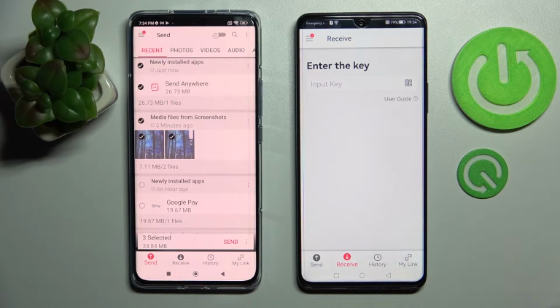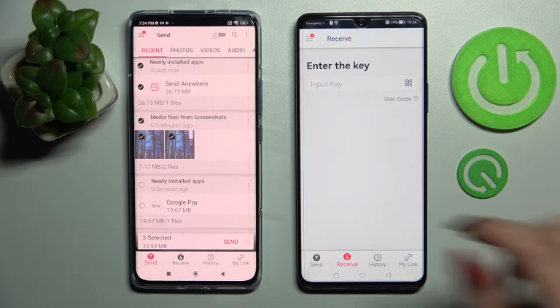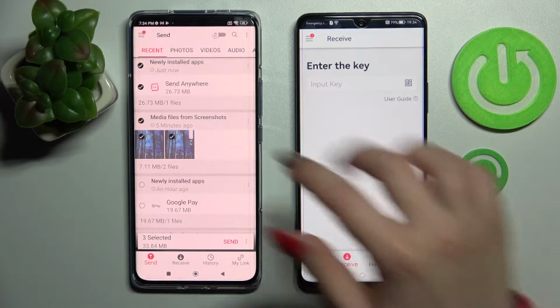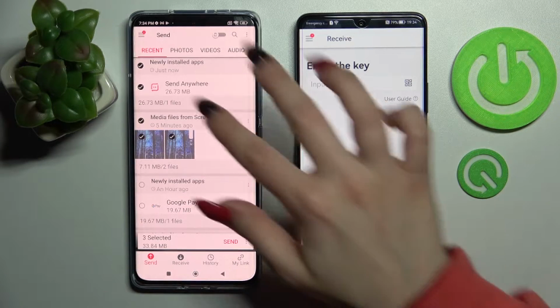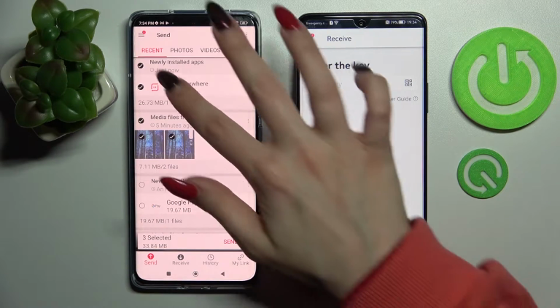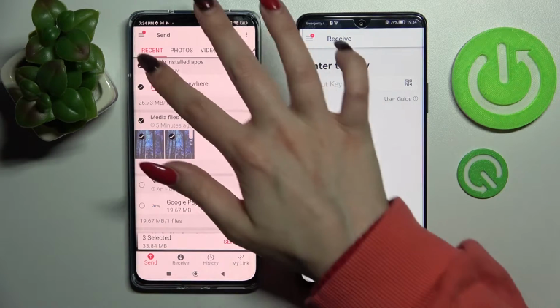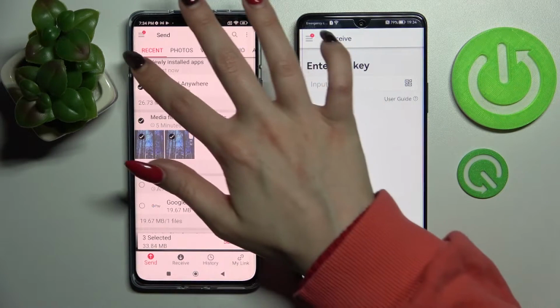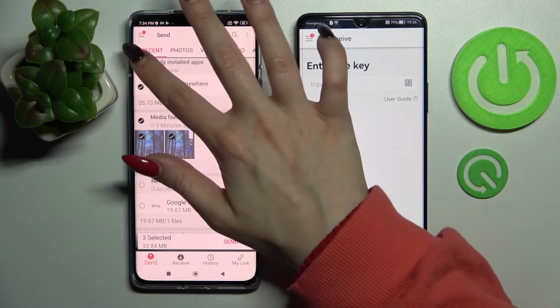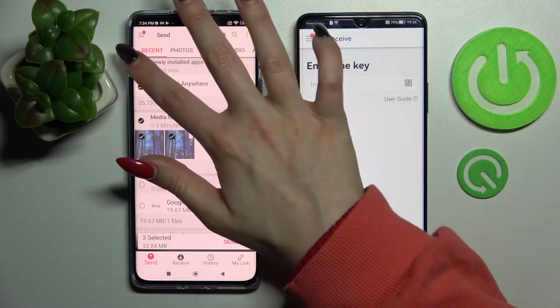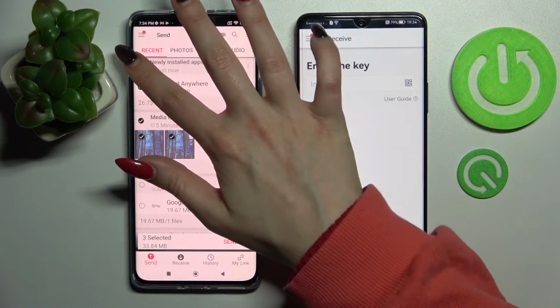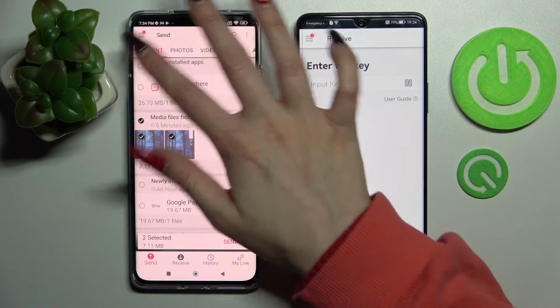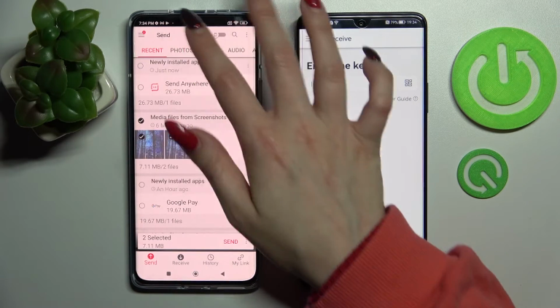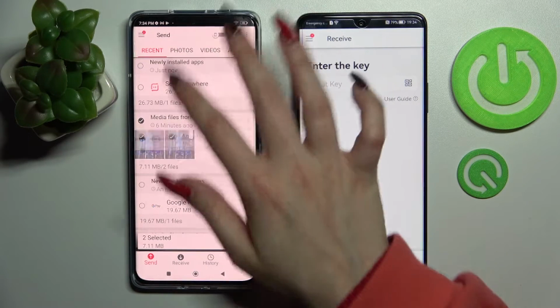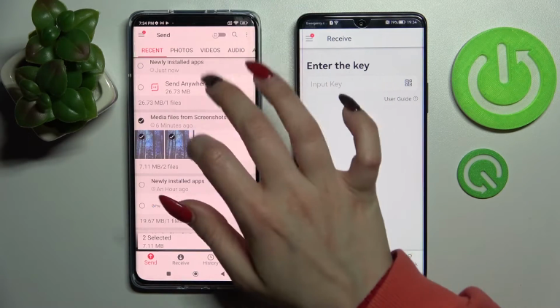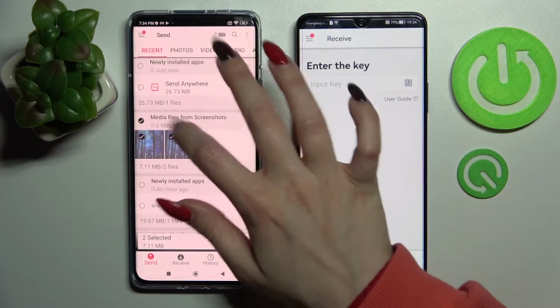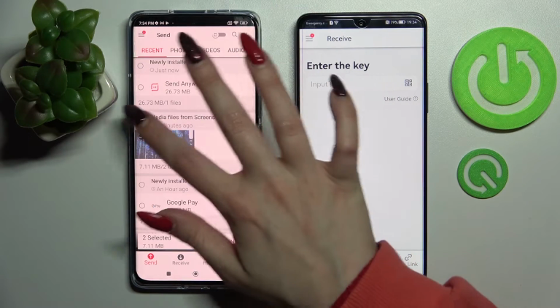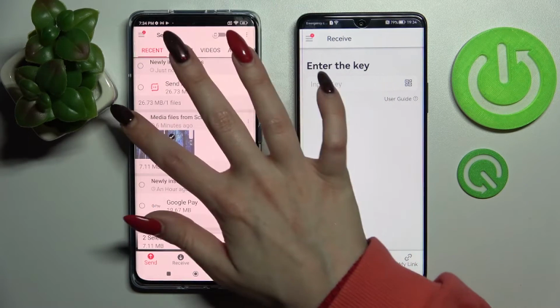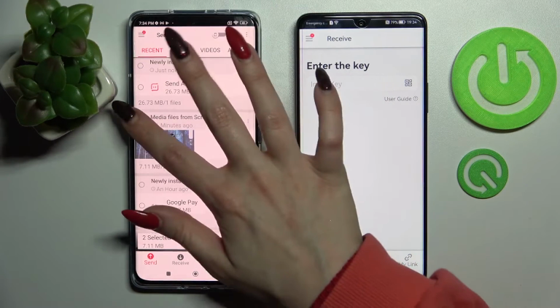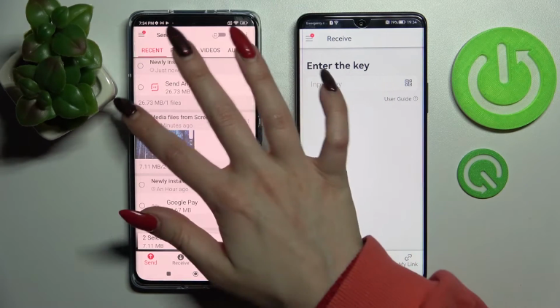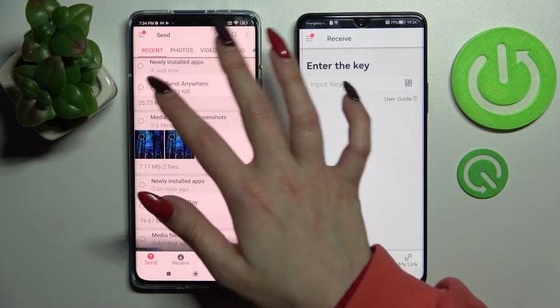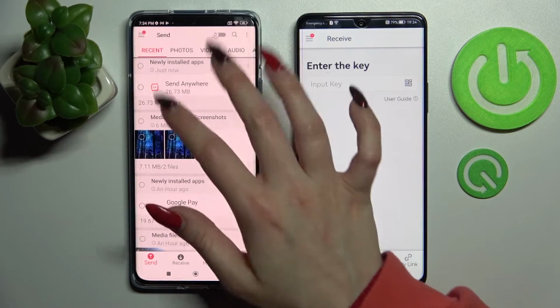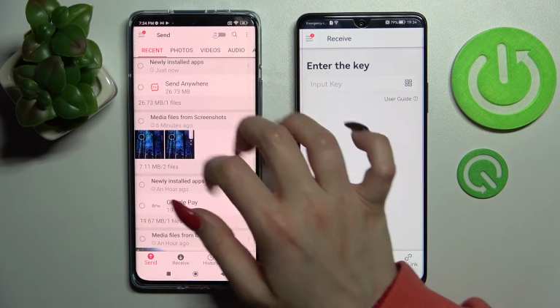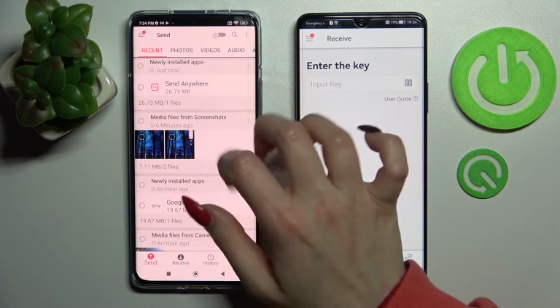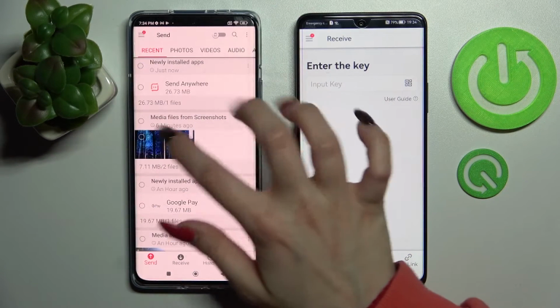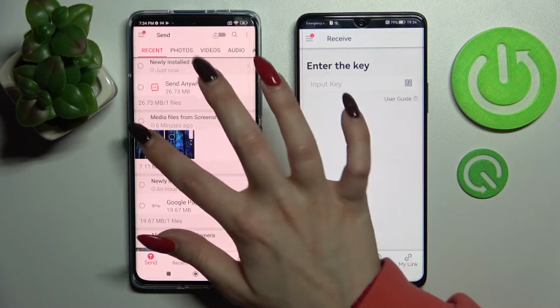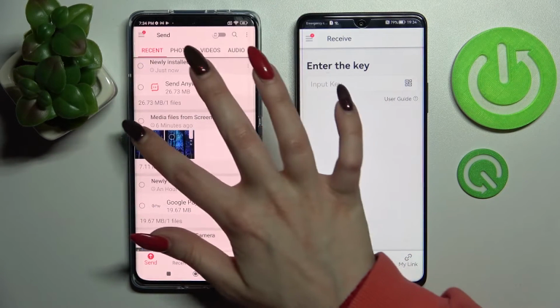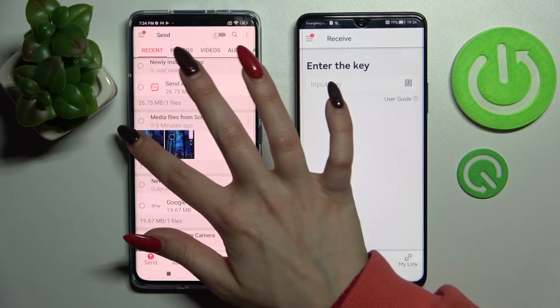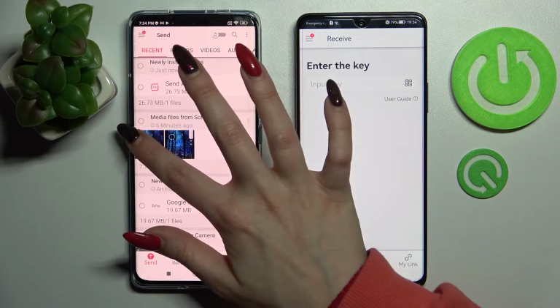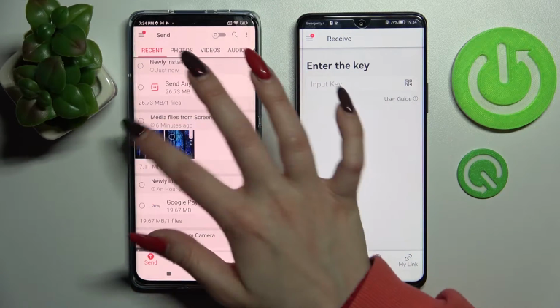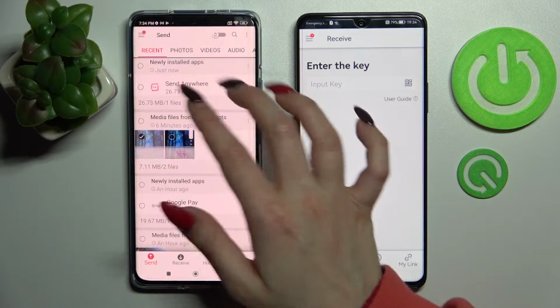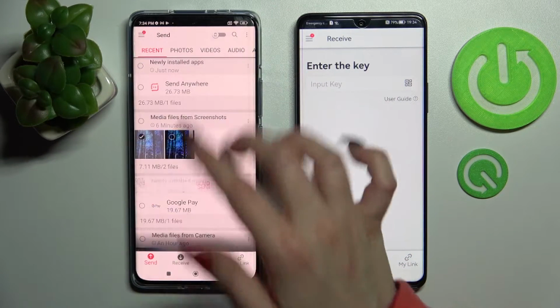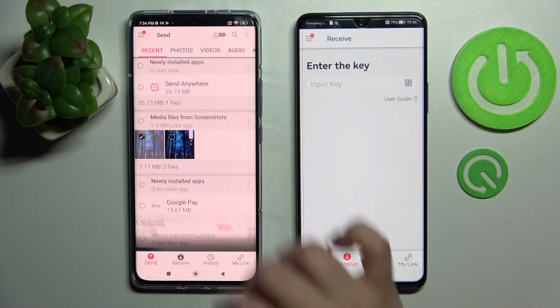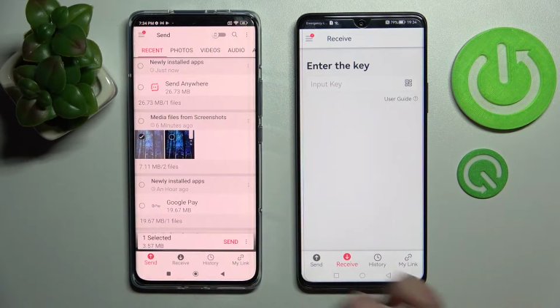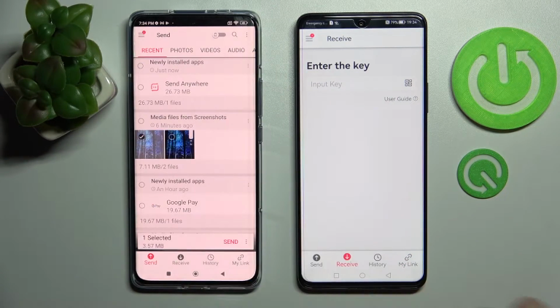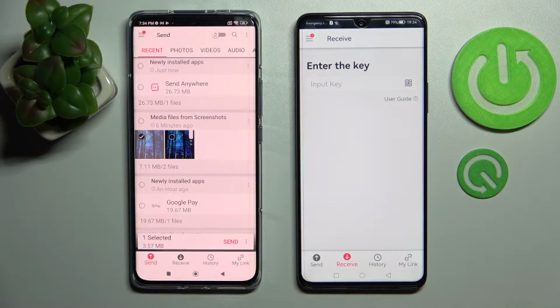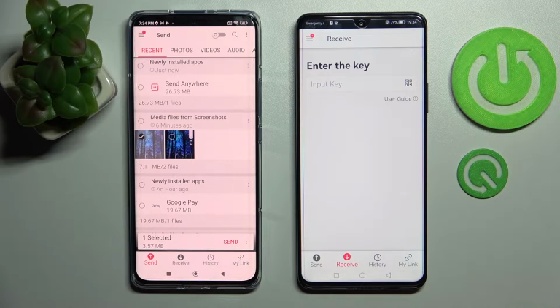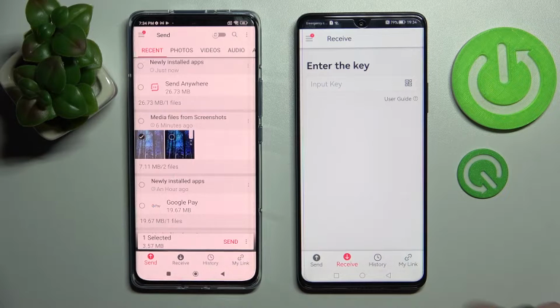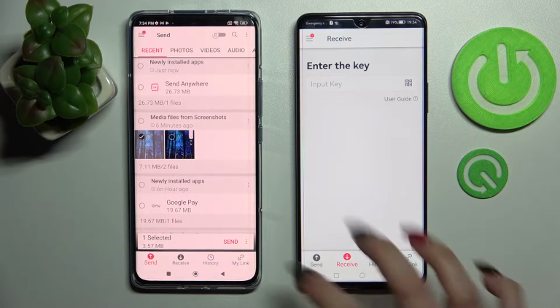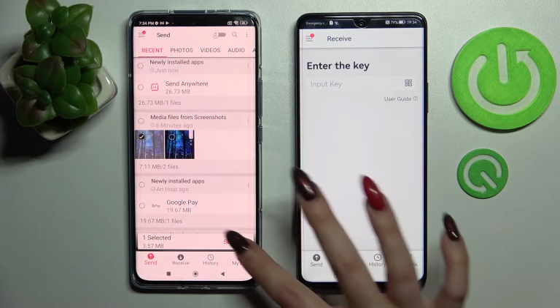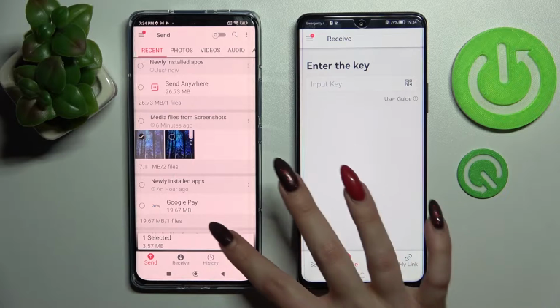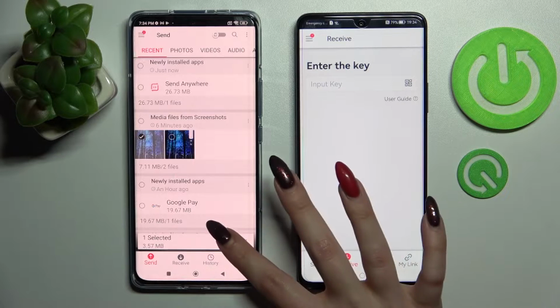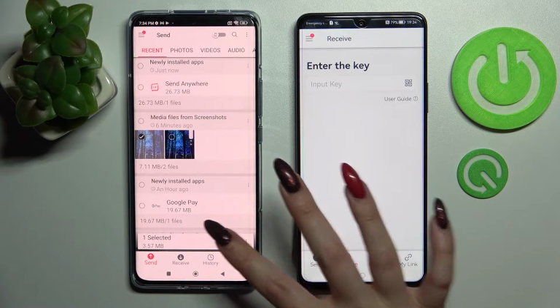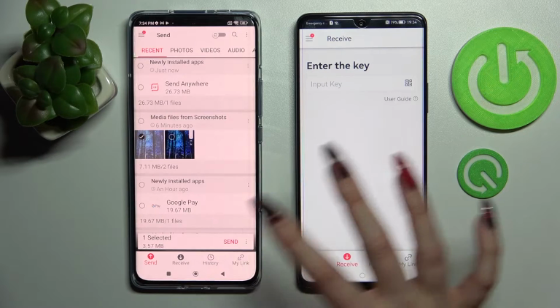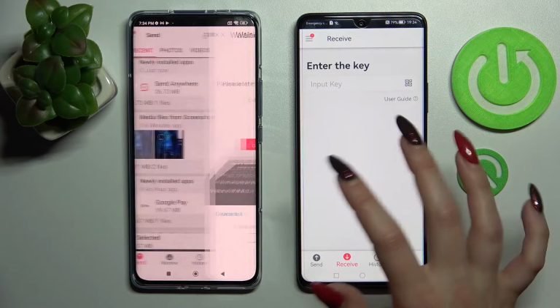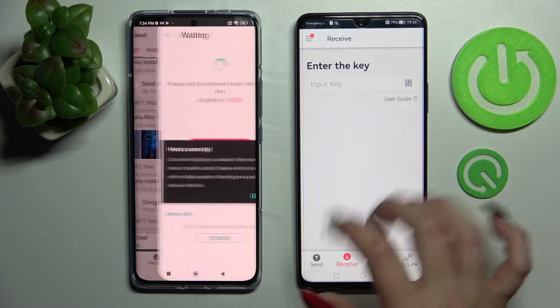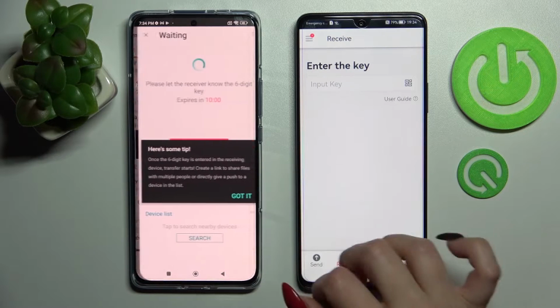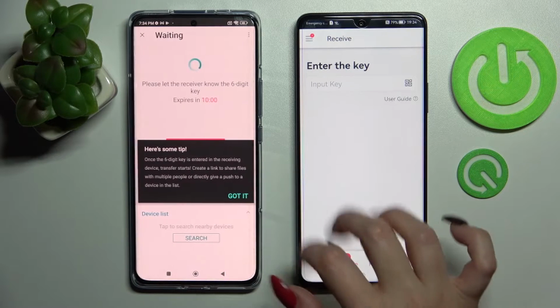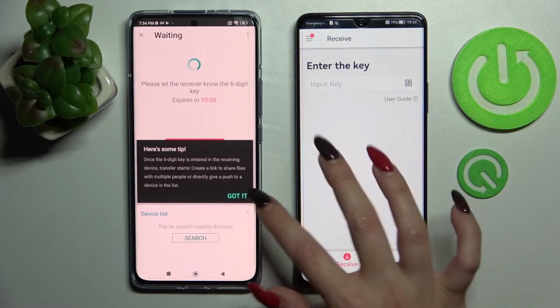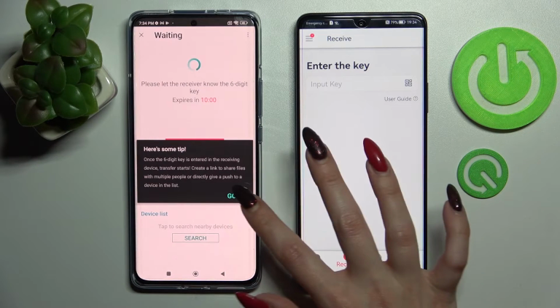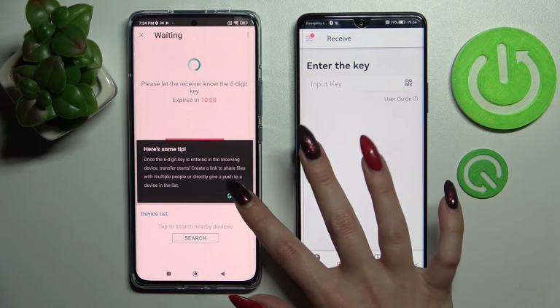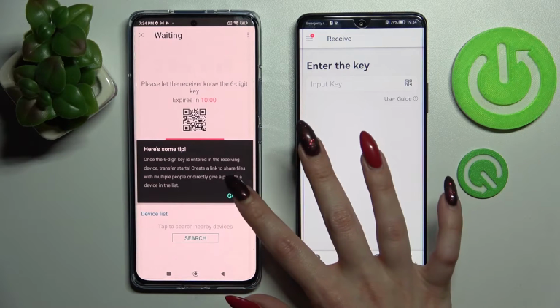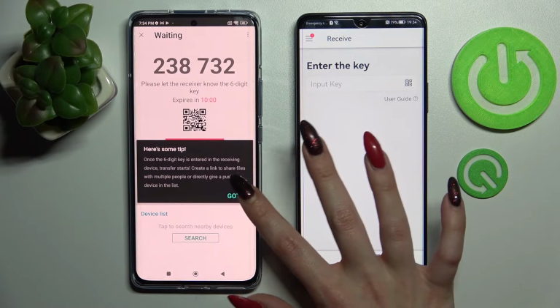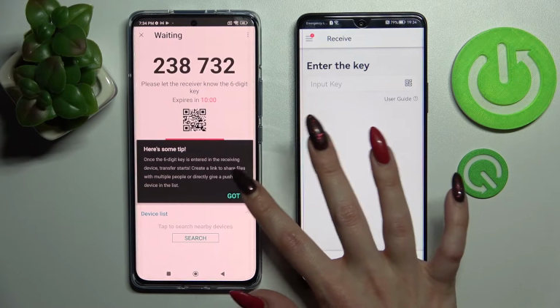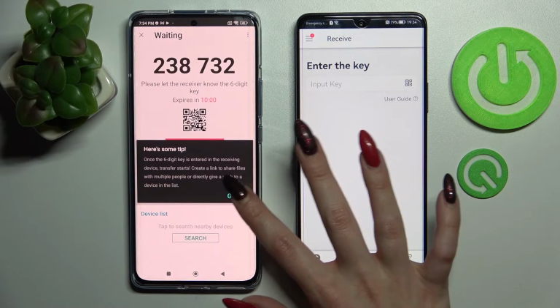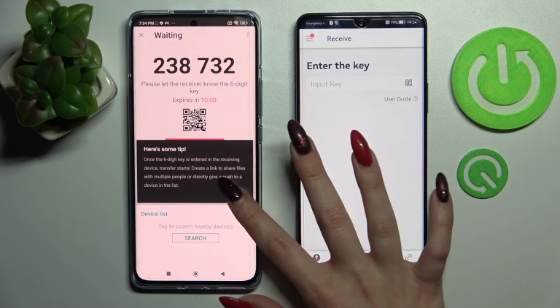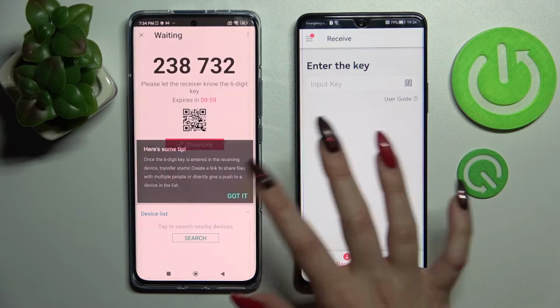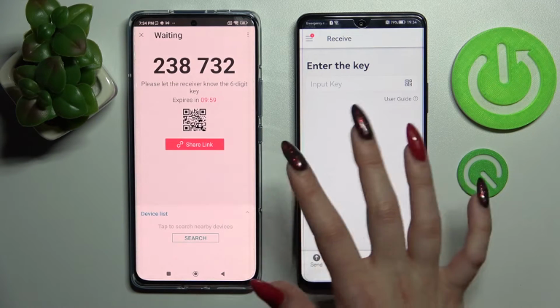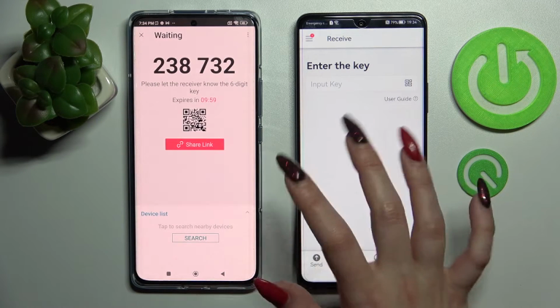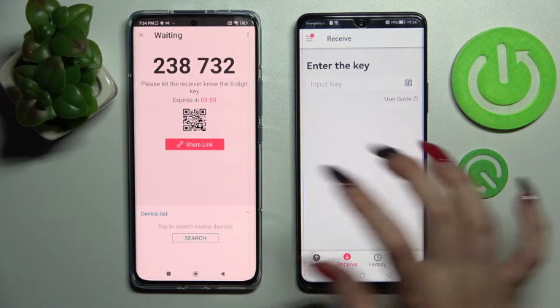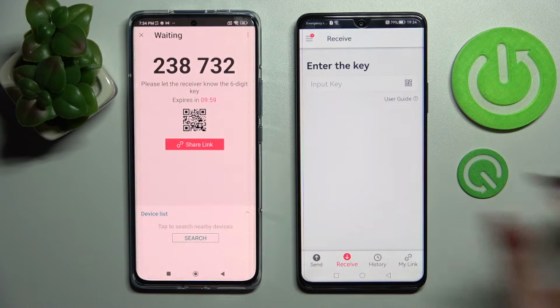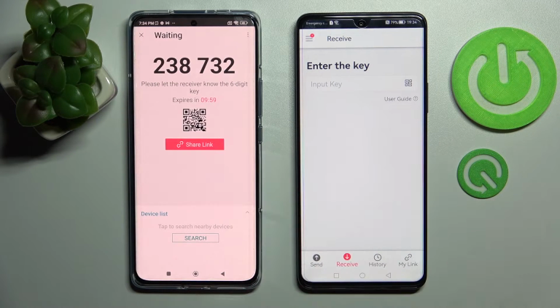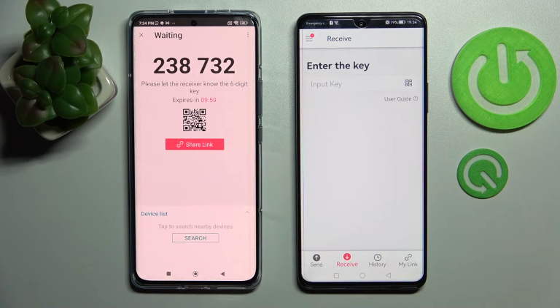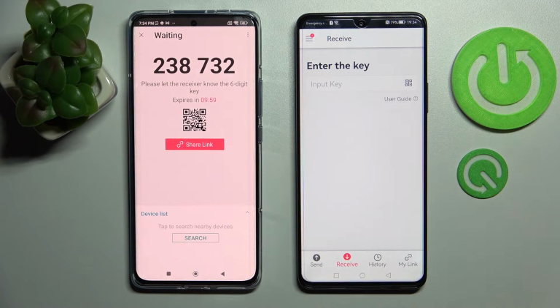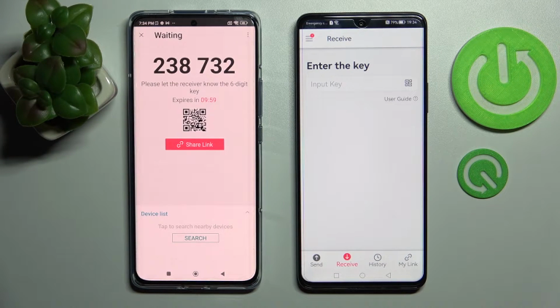It will take a long time to transfer all of mine so I will go with only one photo, click on Send and tap on Get It in the pop-up.